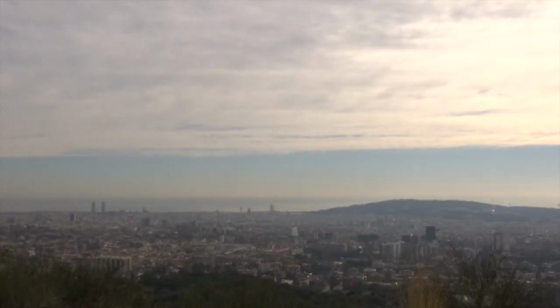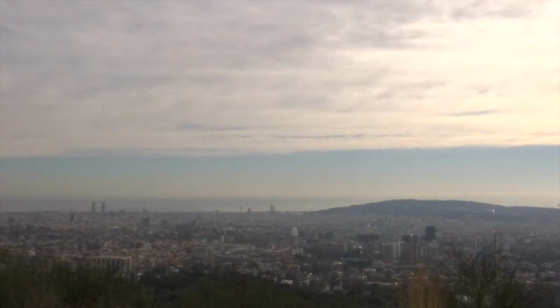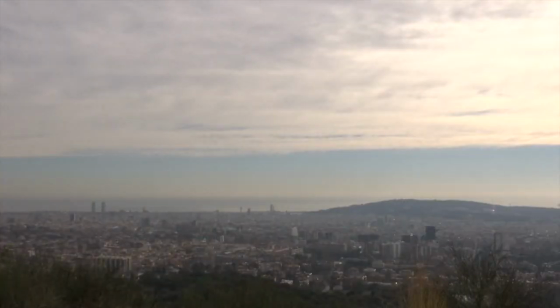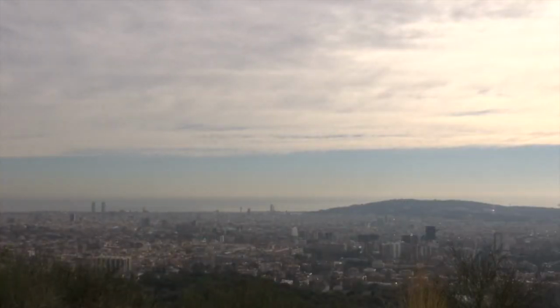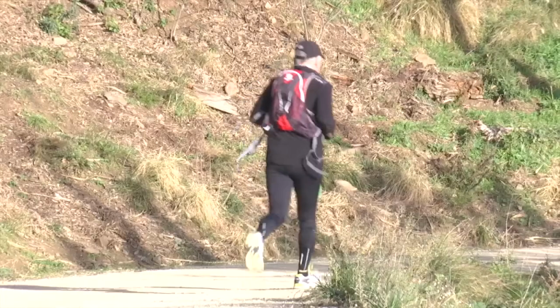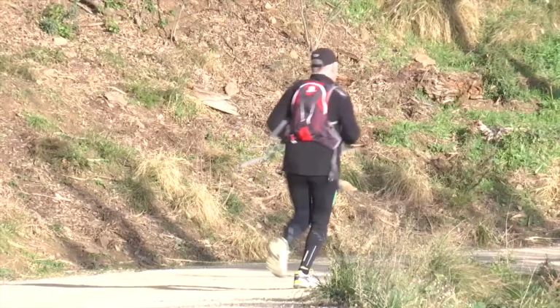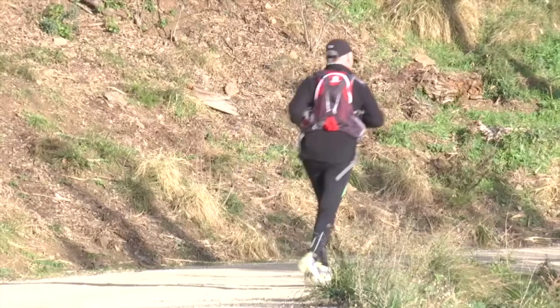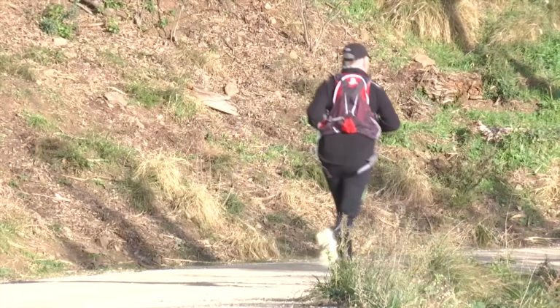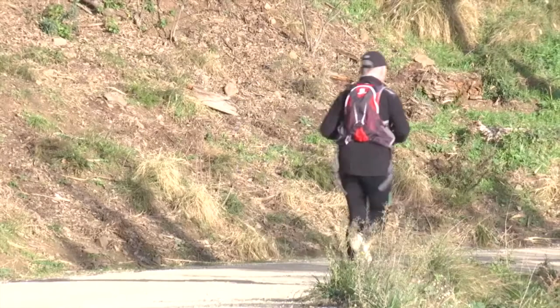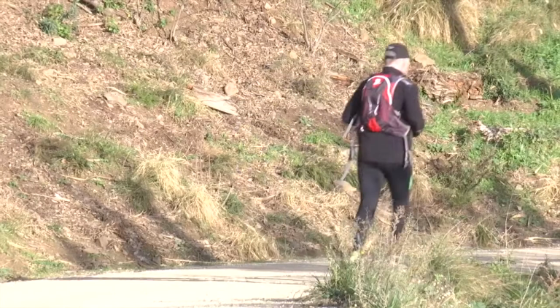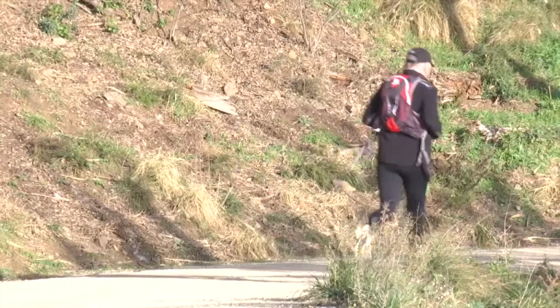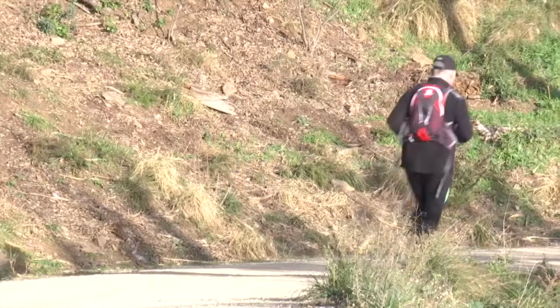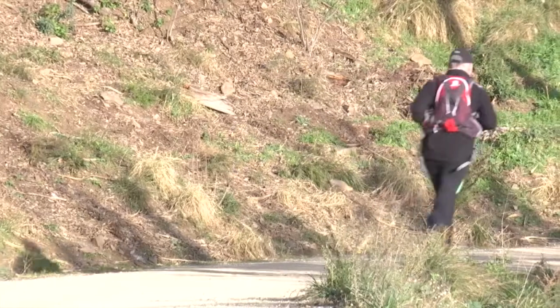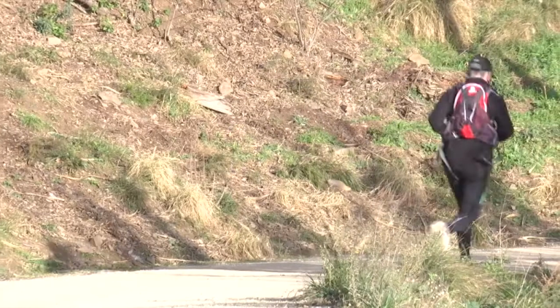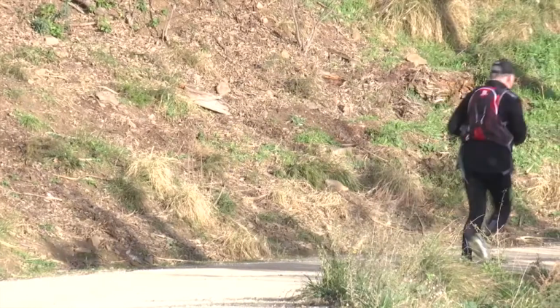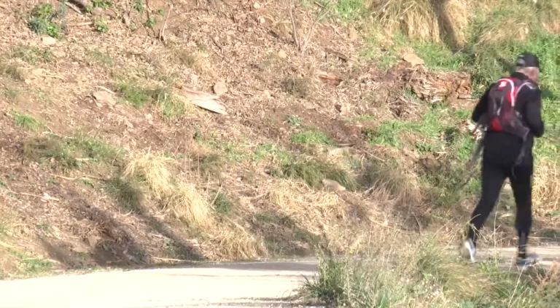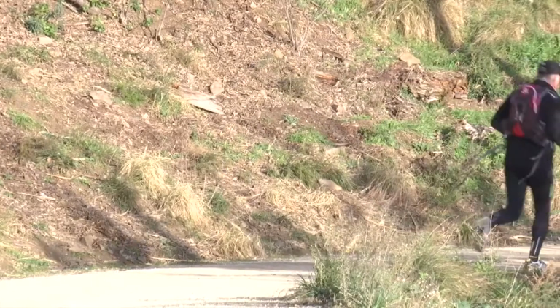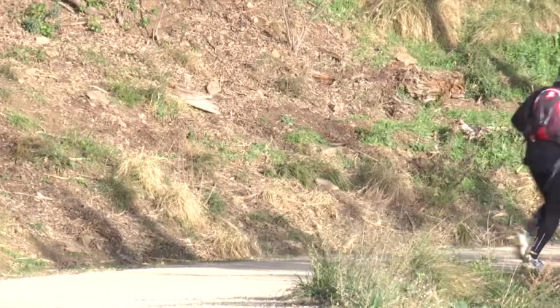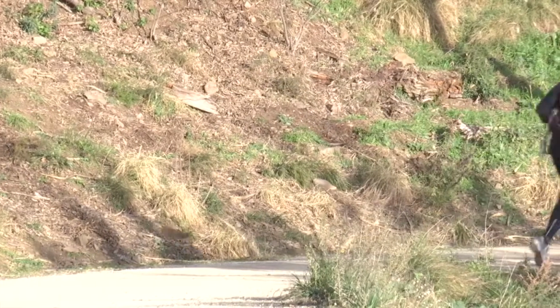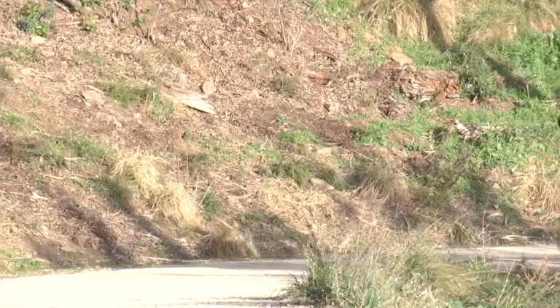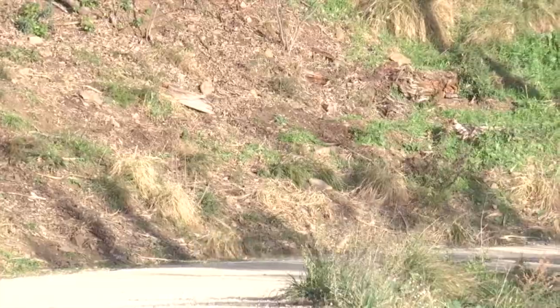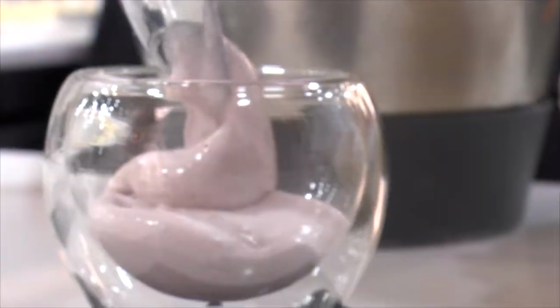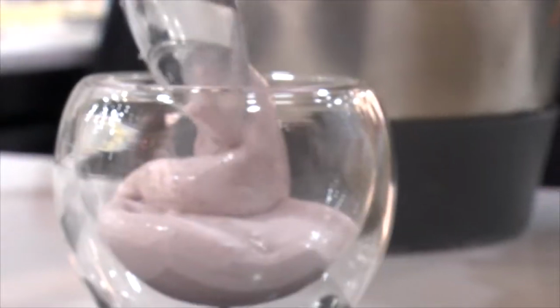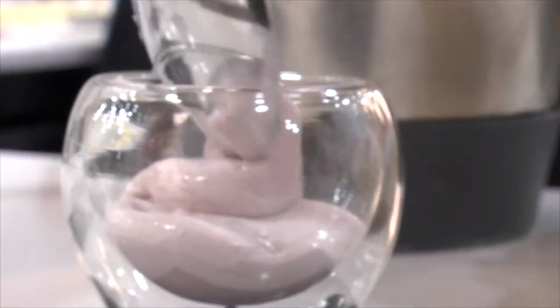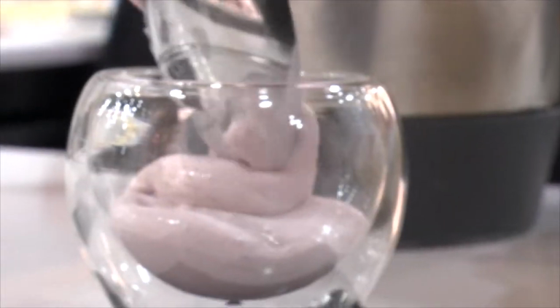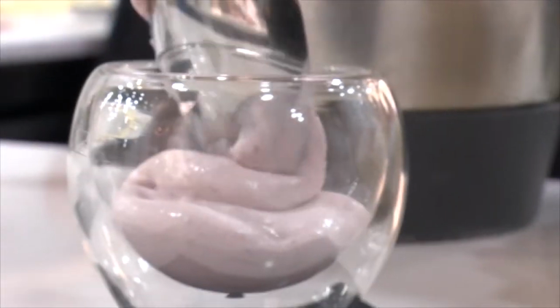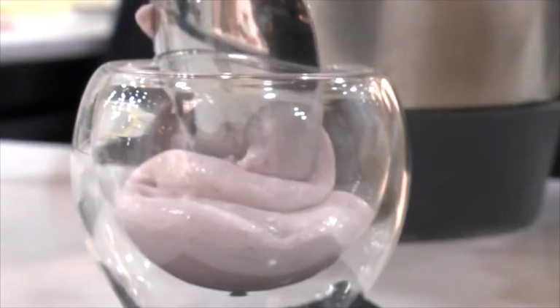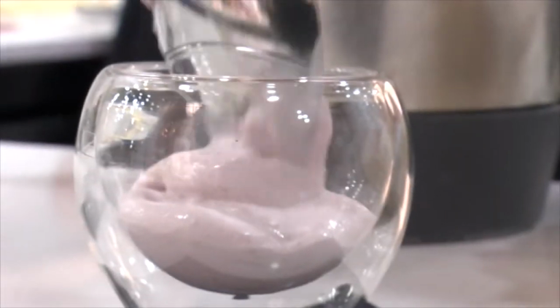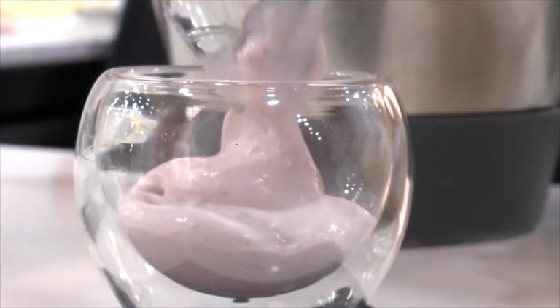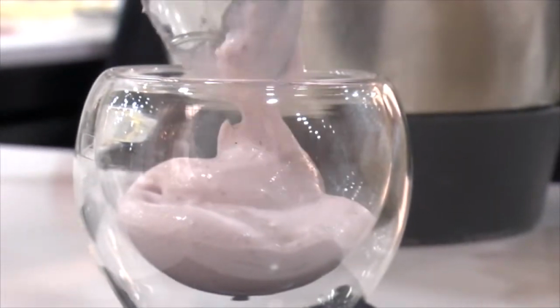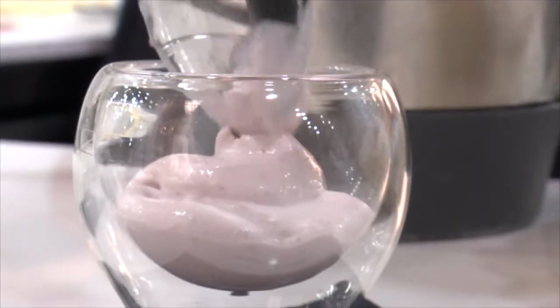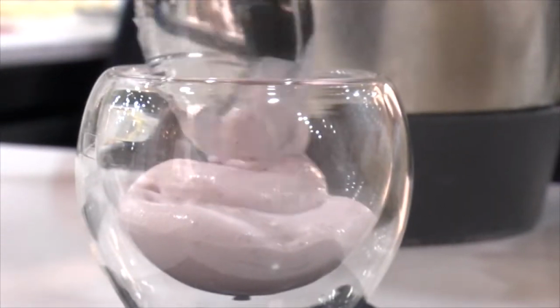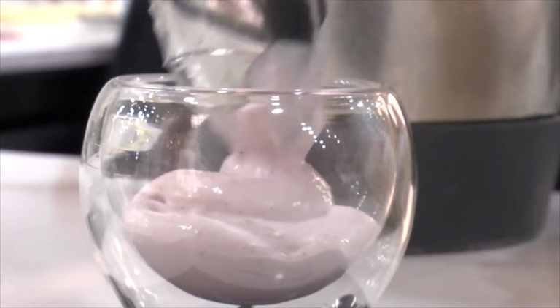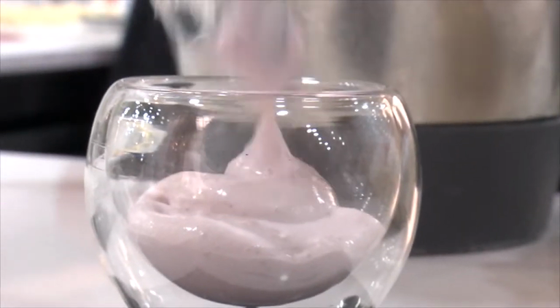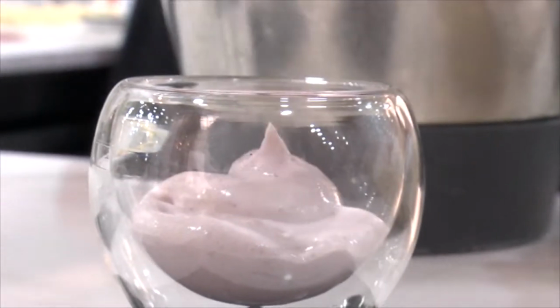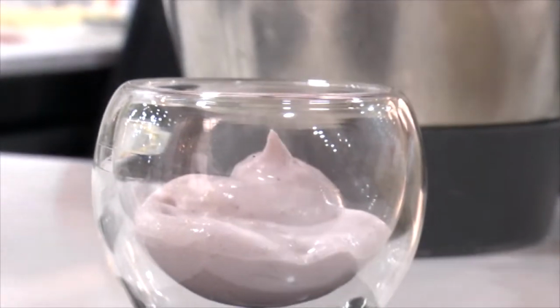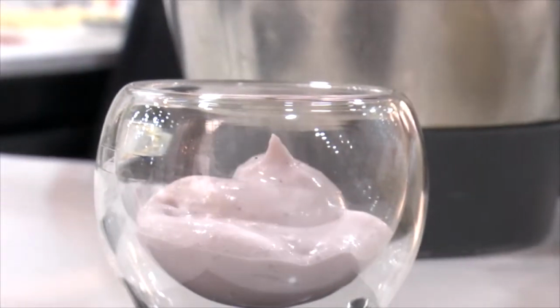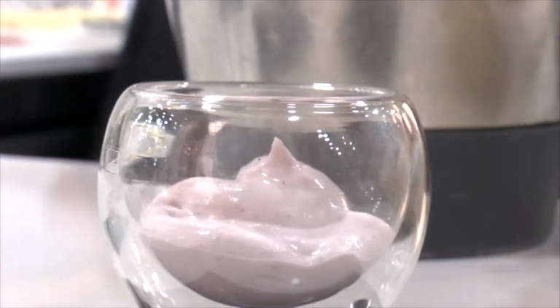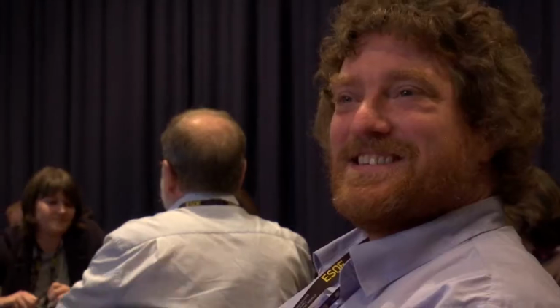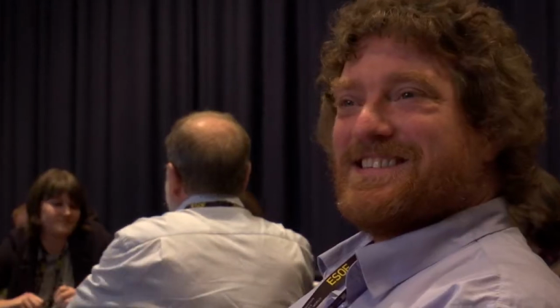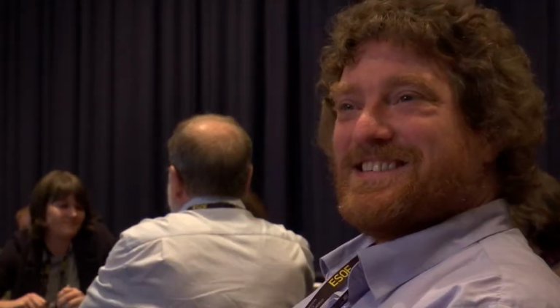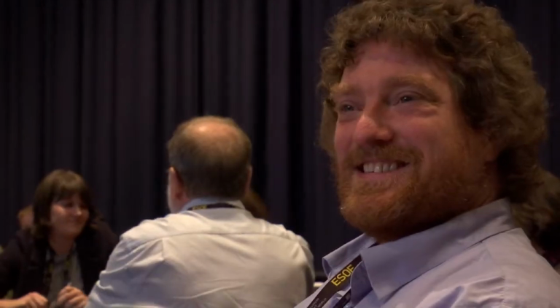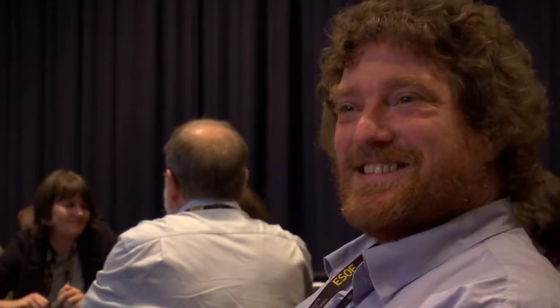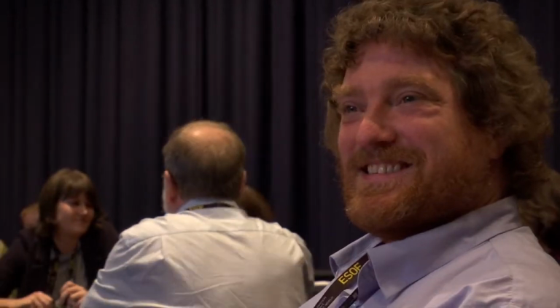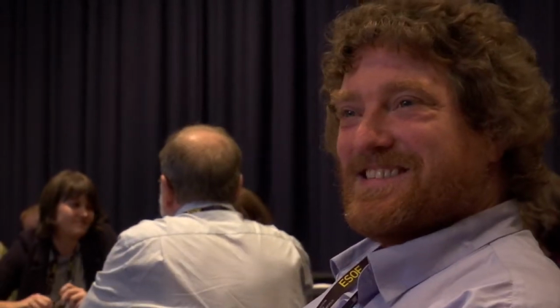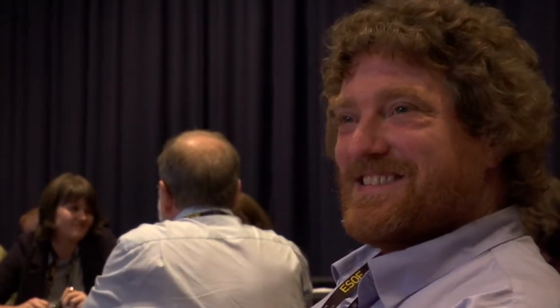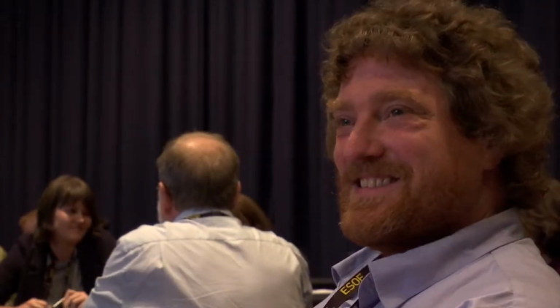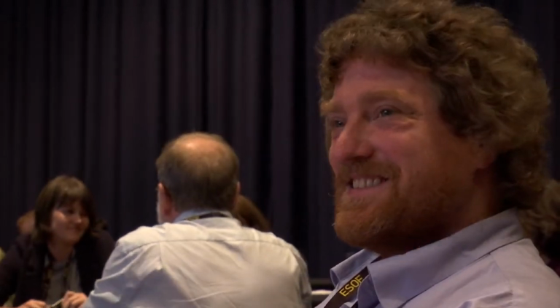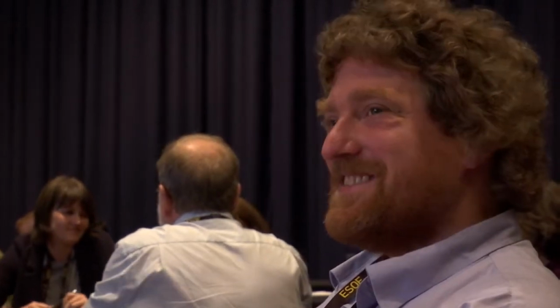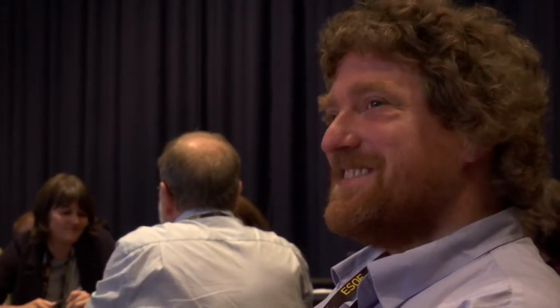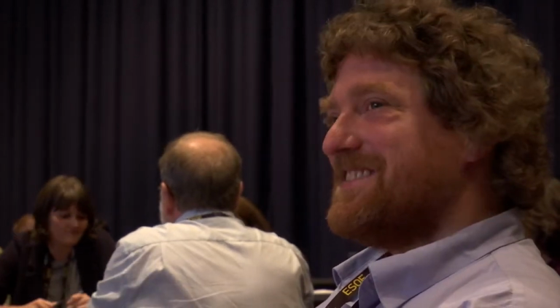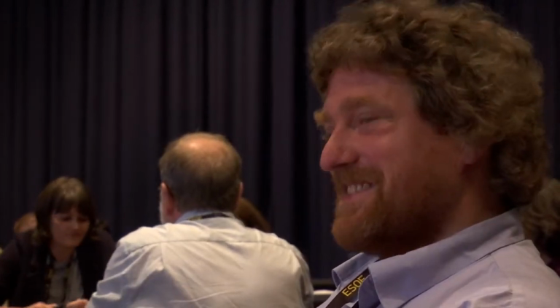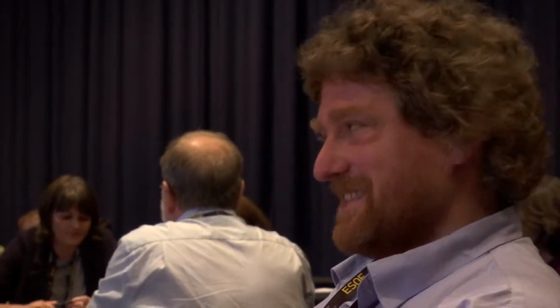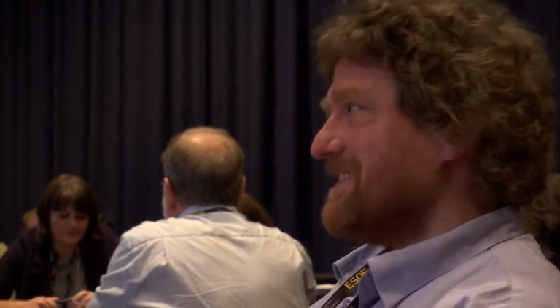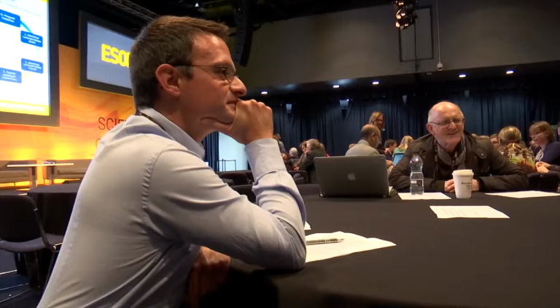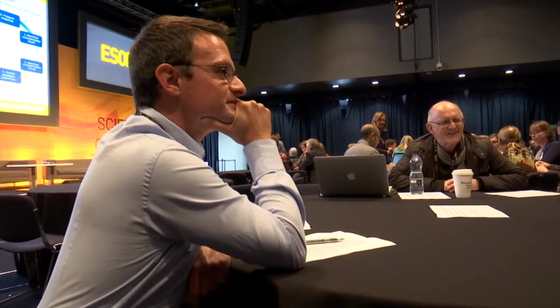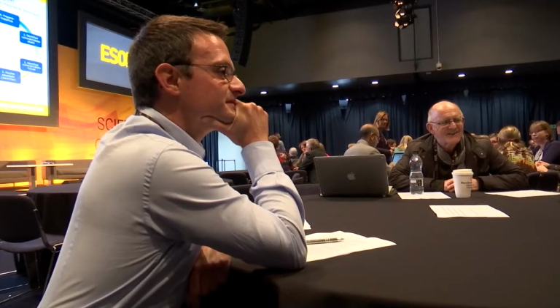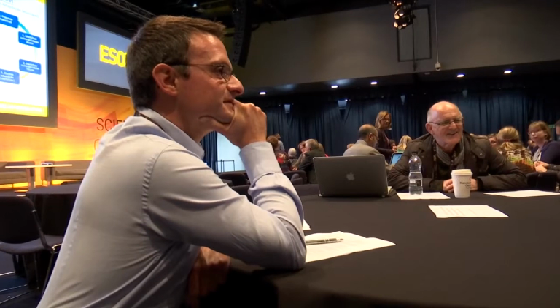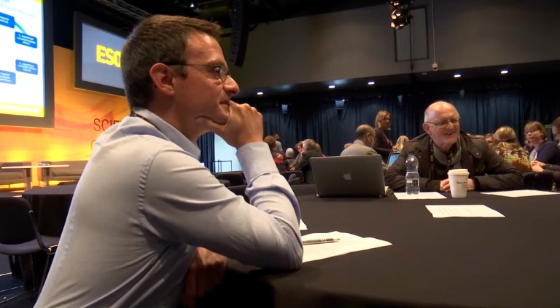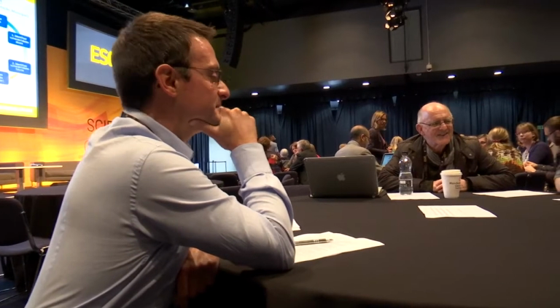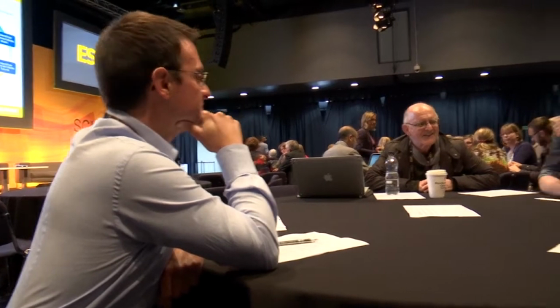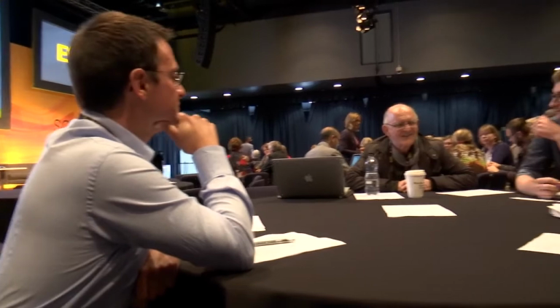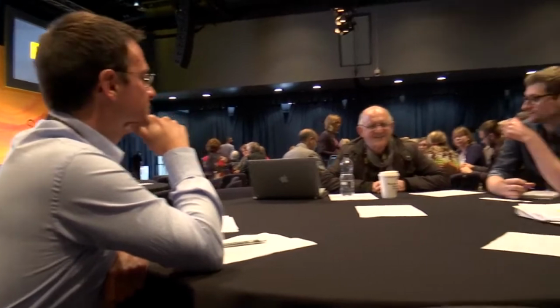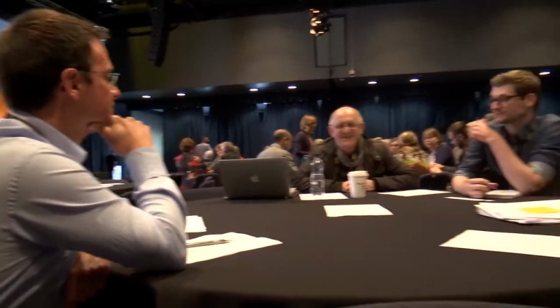In our everyday lives, we are surrounded by bacteria, from the yogurt we eat to the dental plaque on our teeth, or to when we suffer any type of infection.